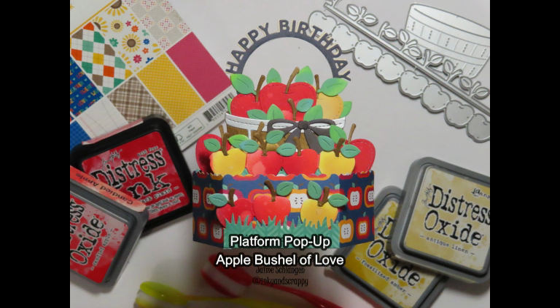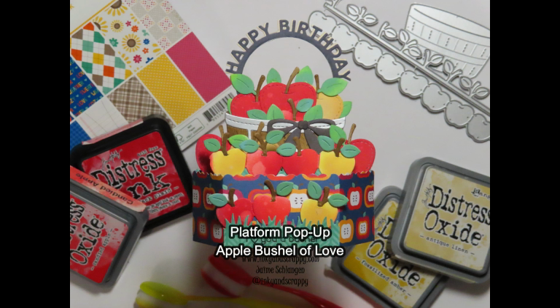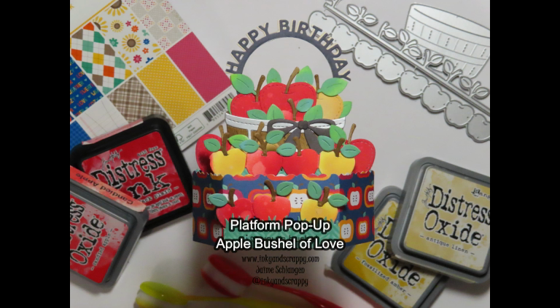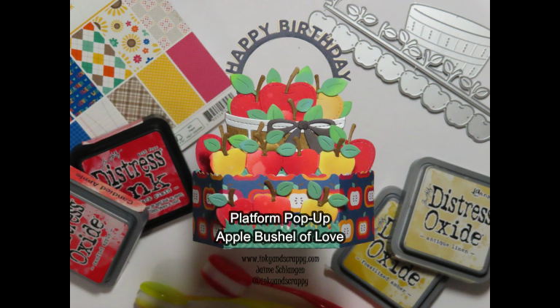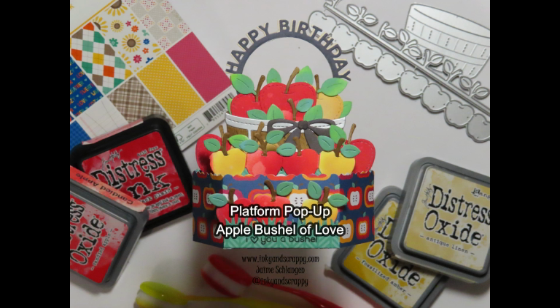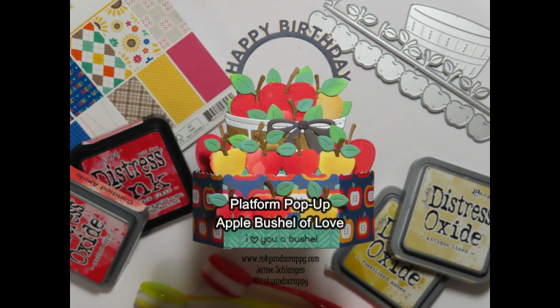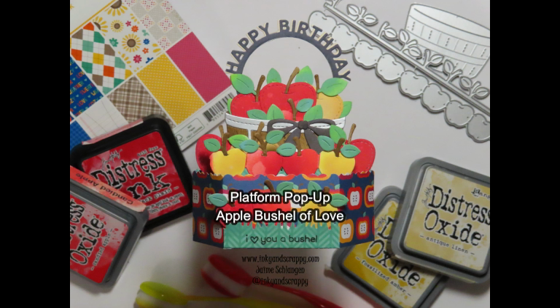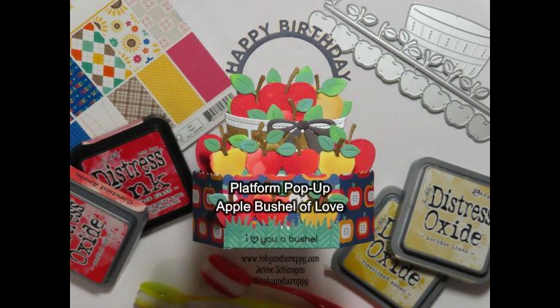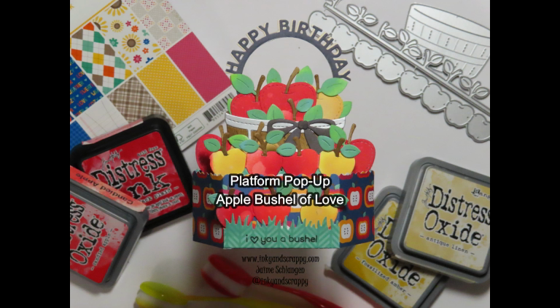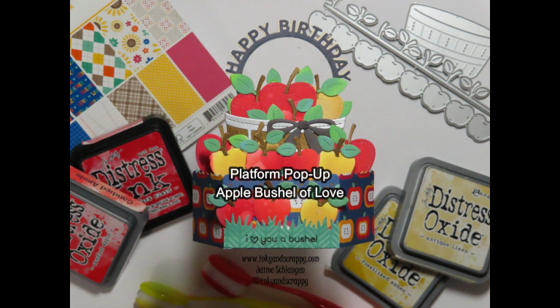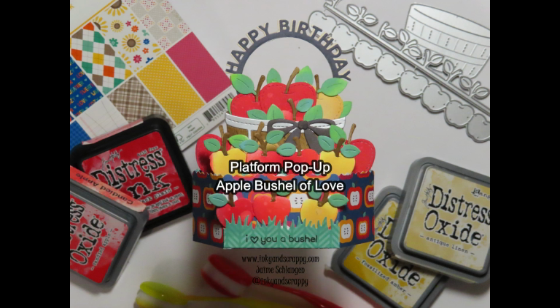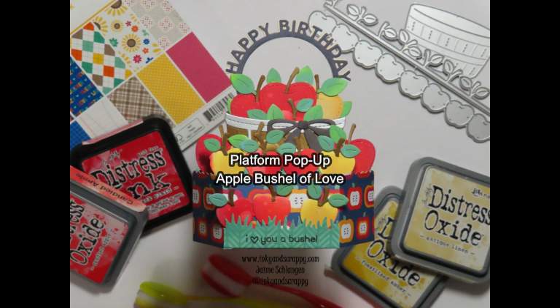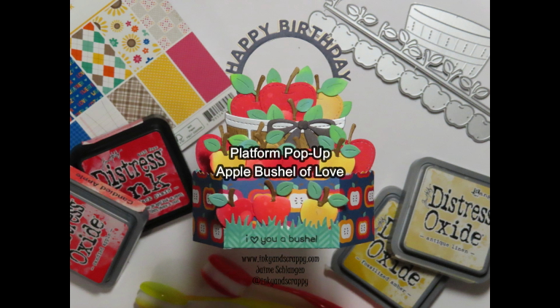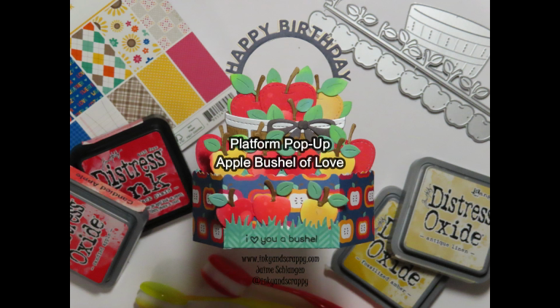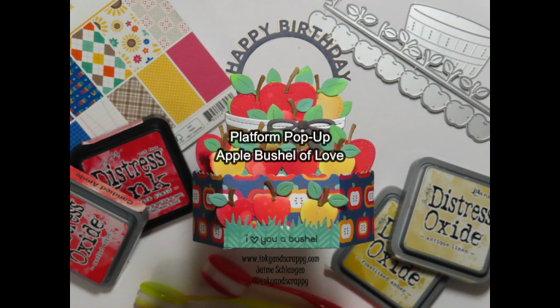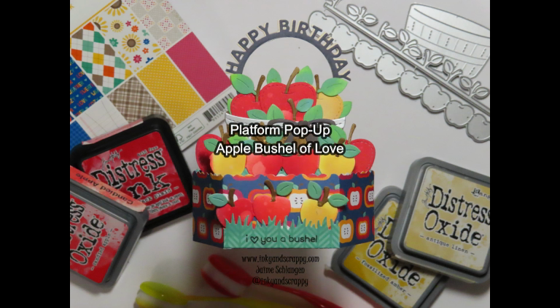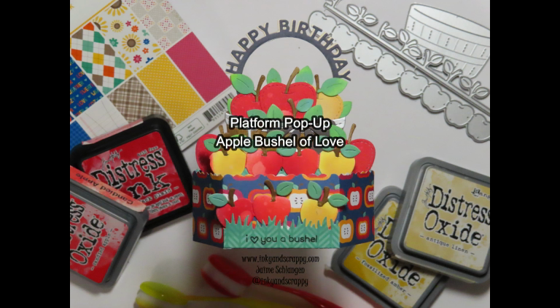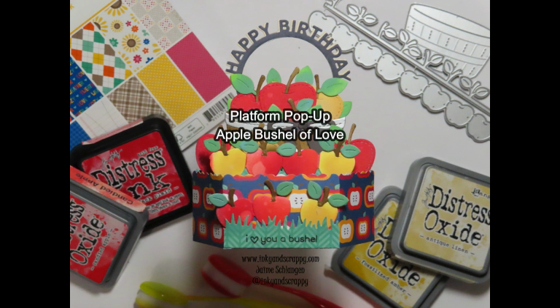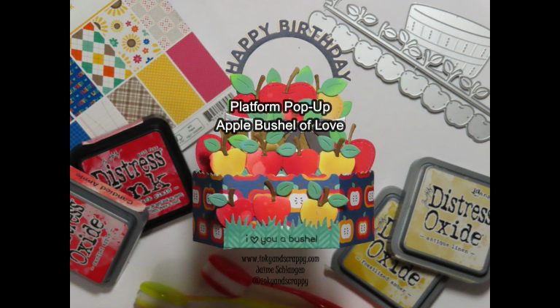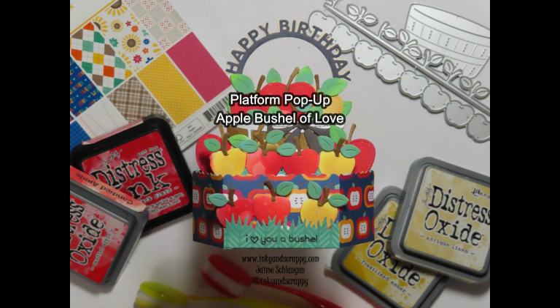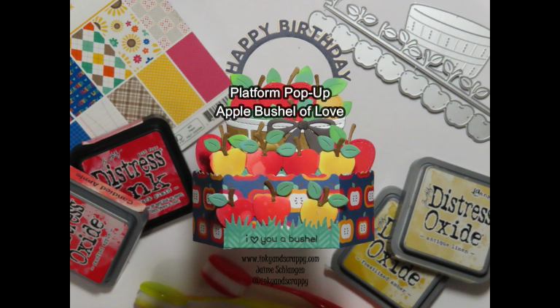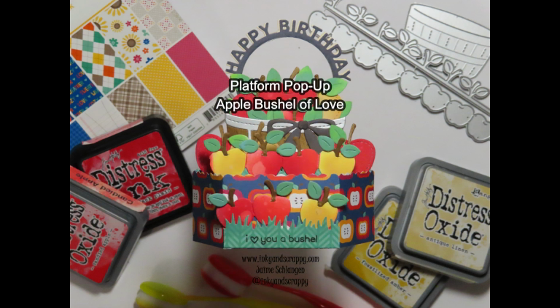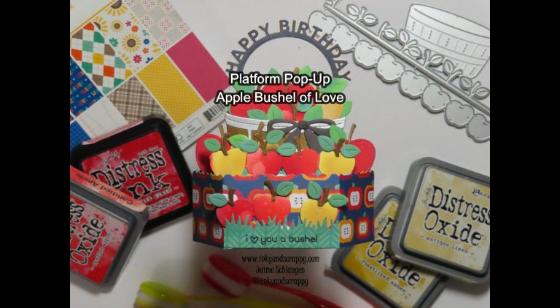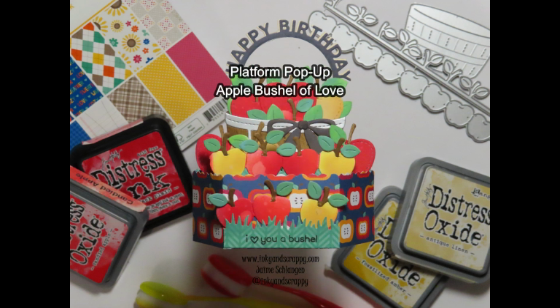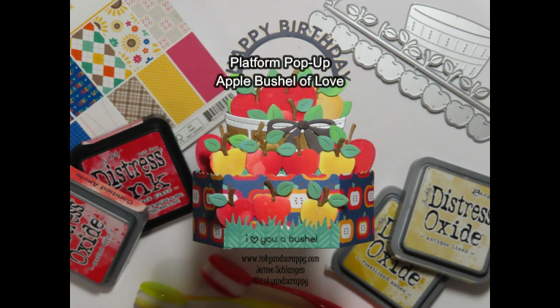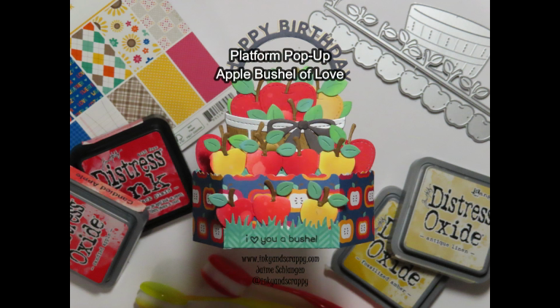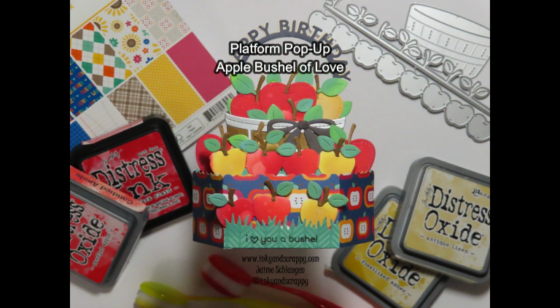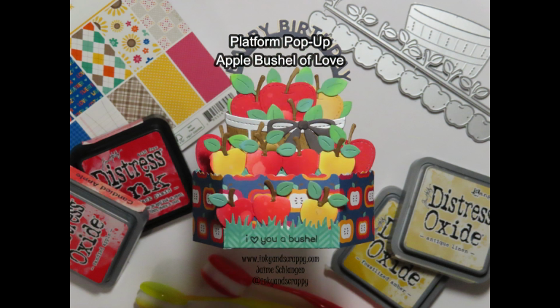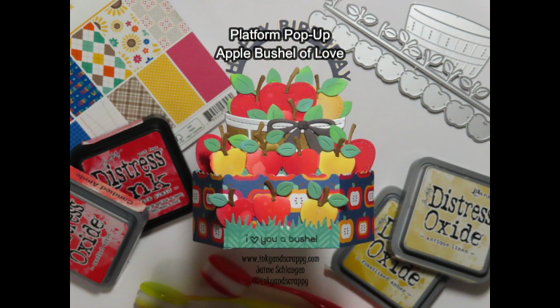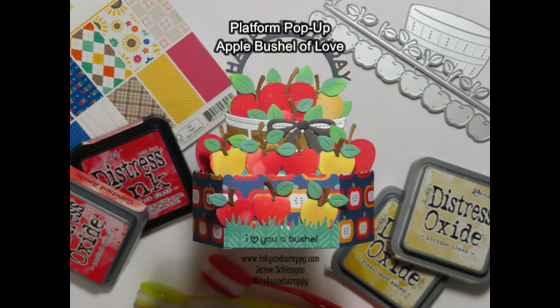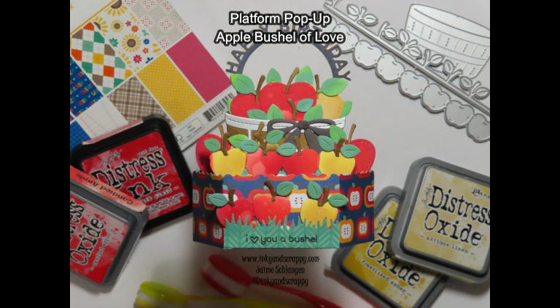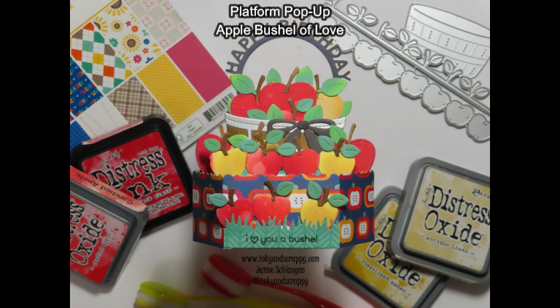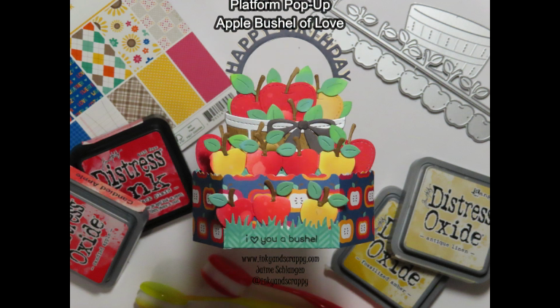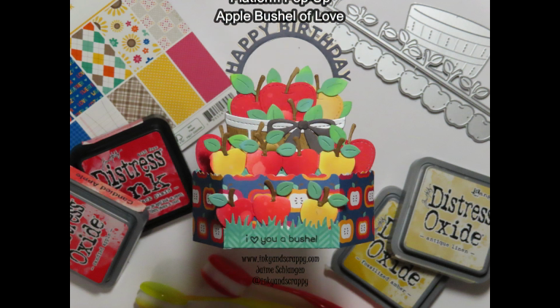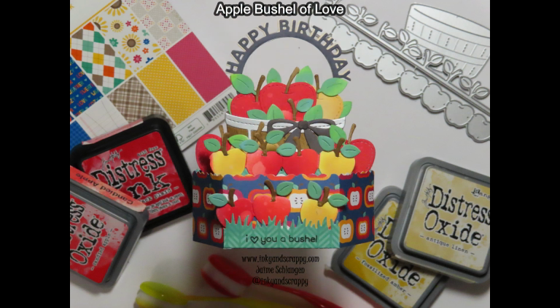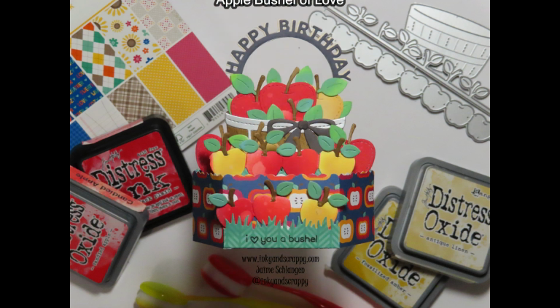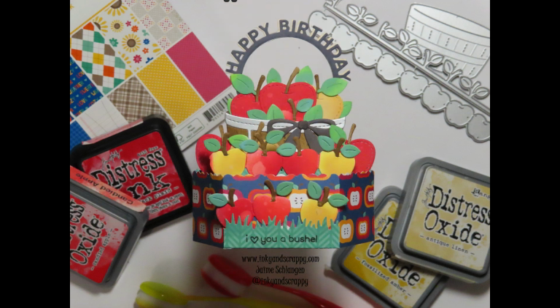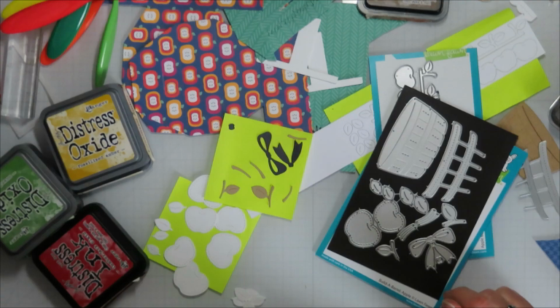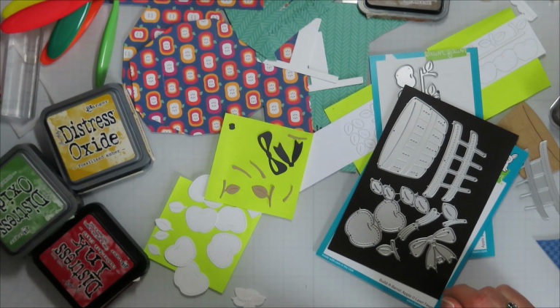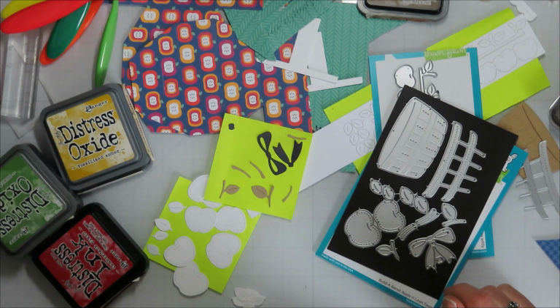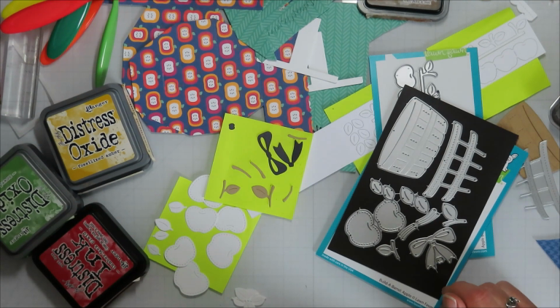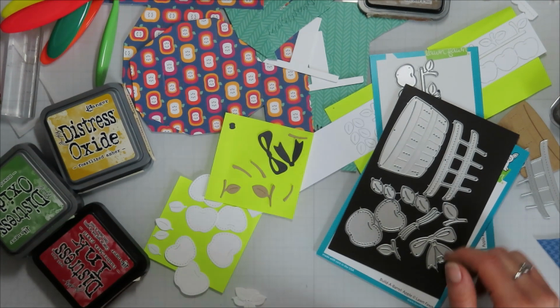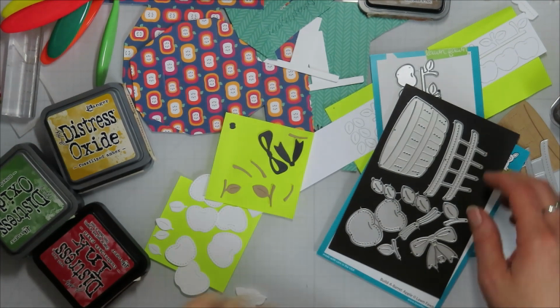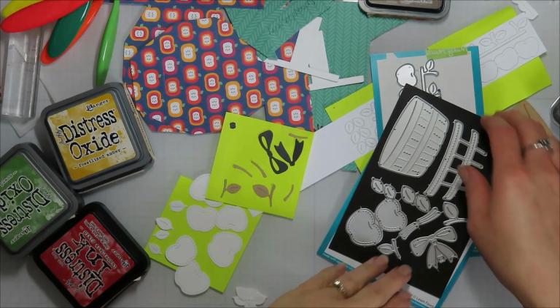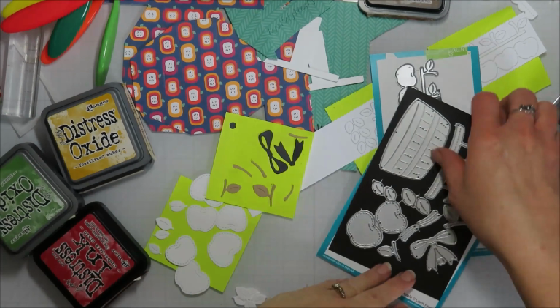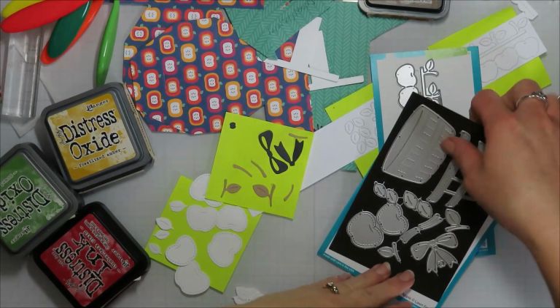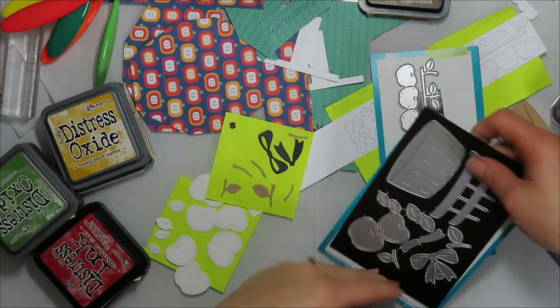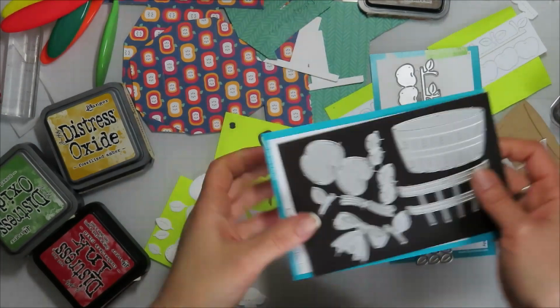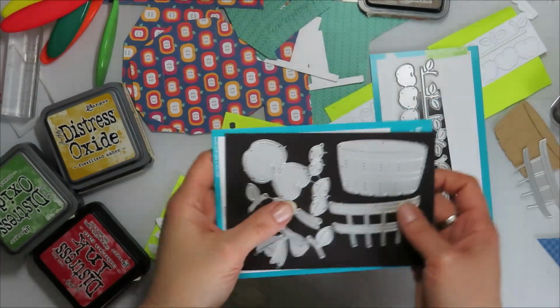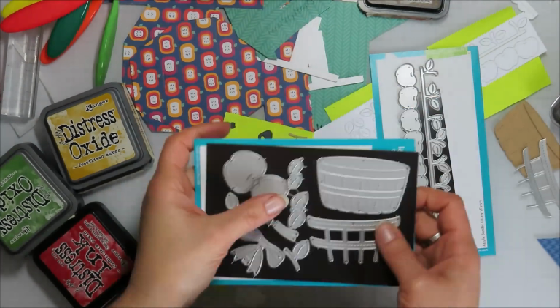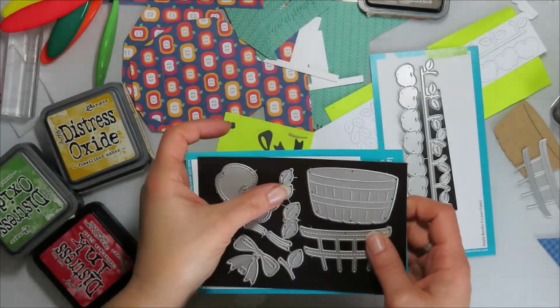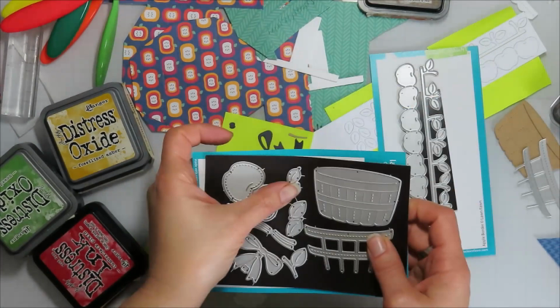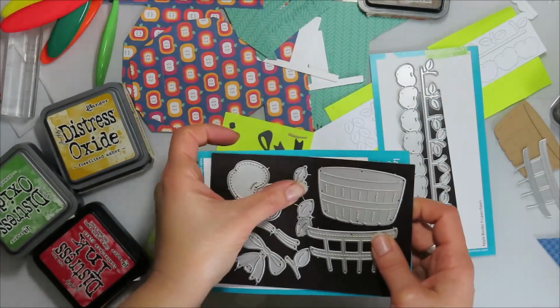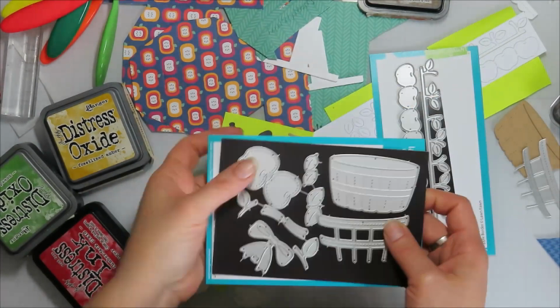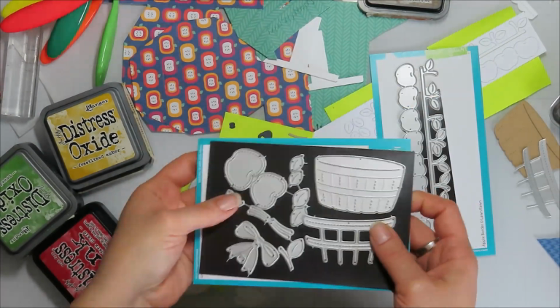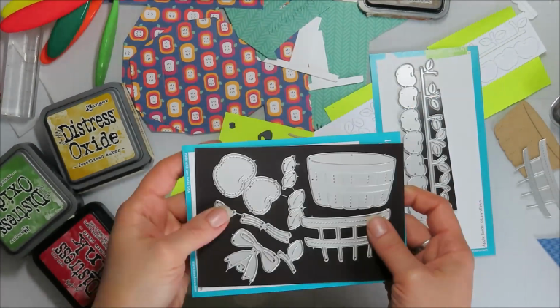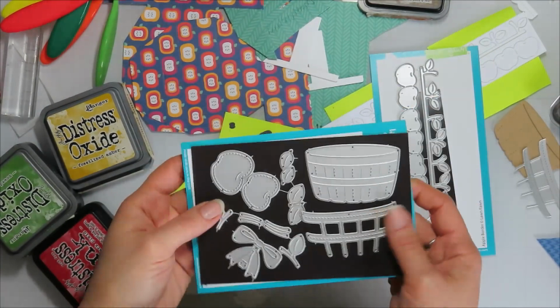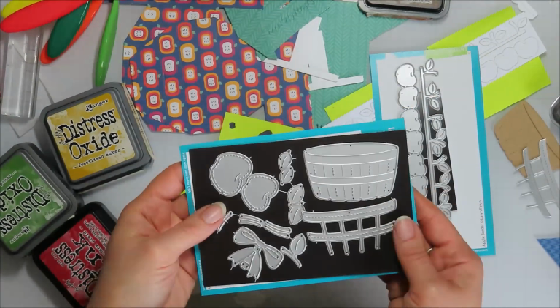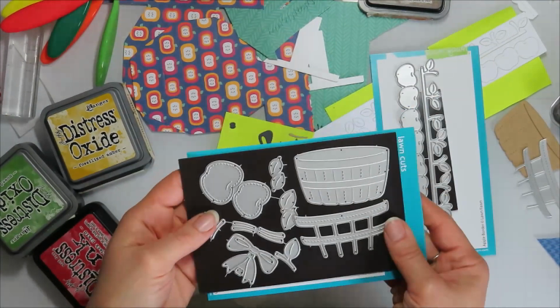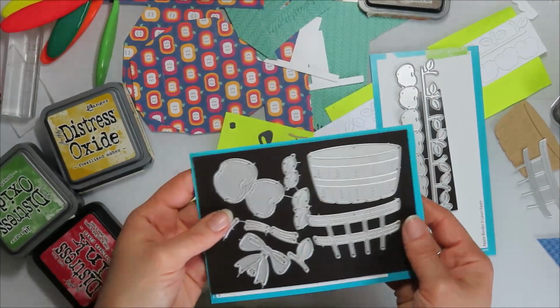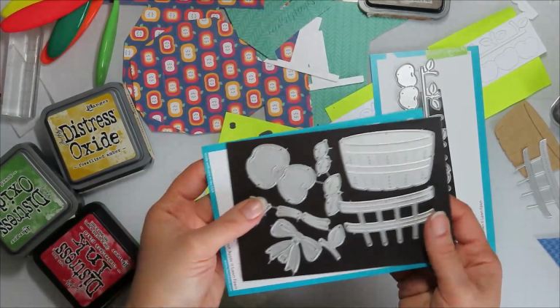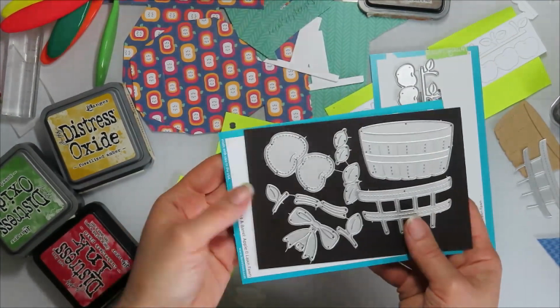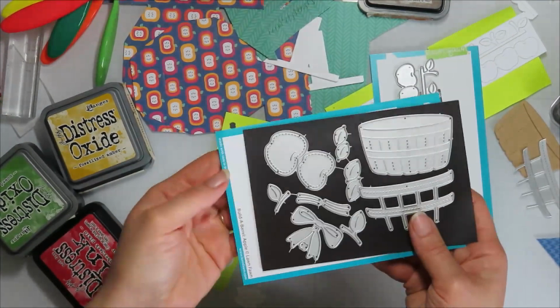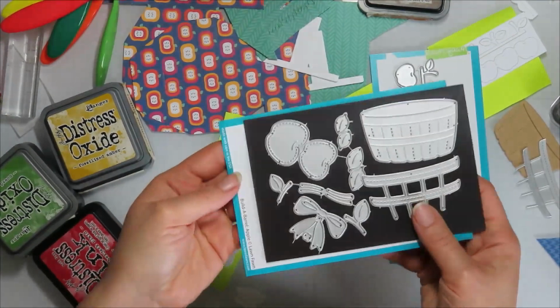Hello, I'm Jamie from Inky and Scrappy, sharing with you today a platform pop-up with the Apple Bushel of Love.